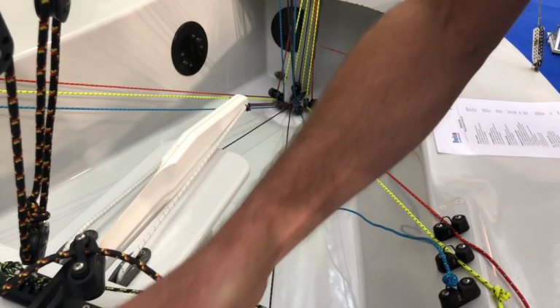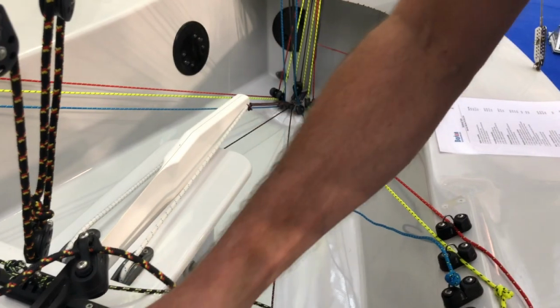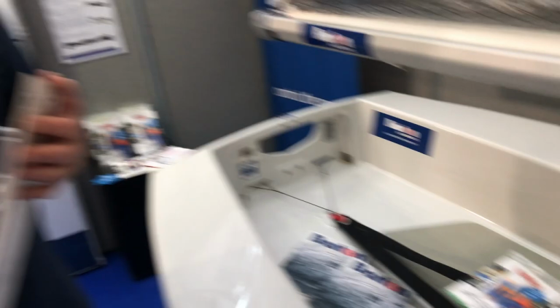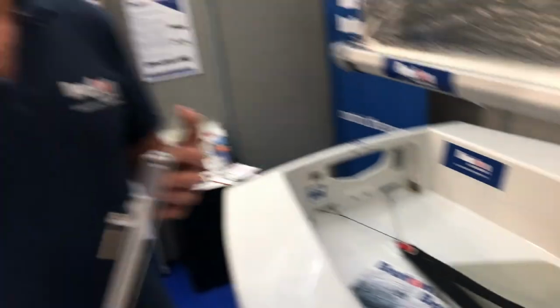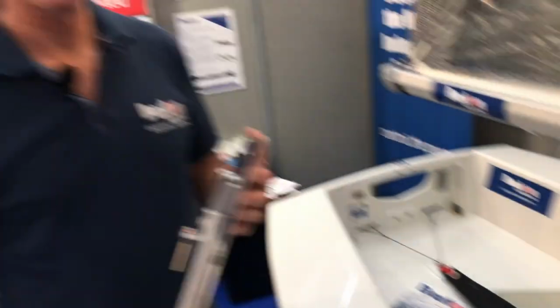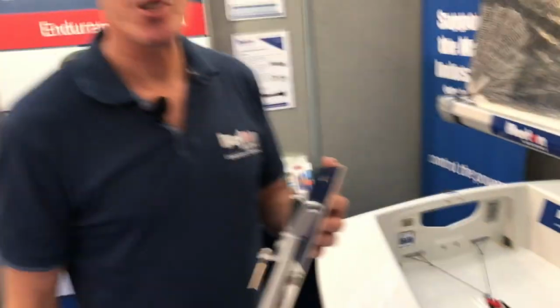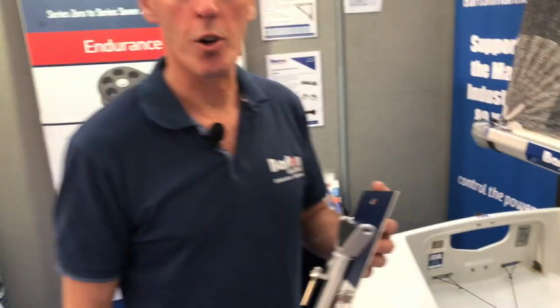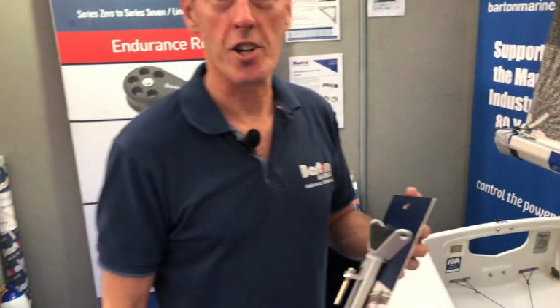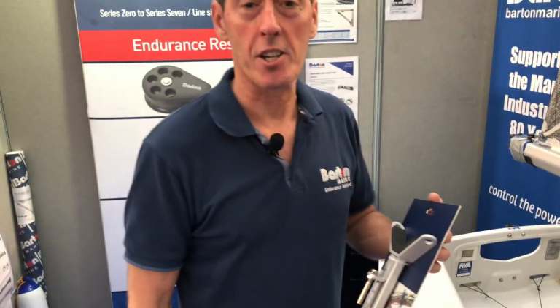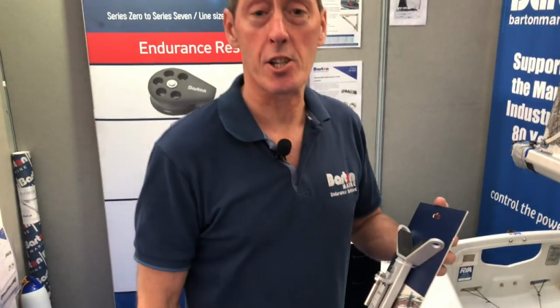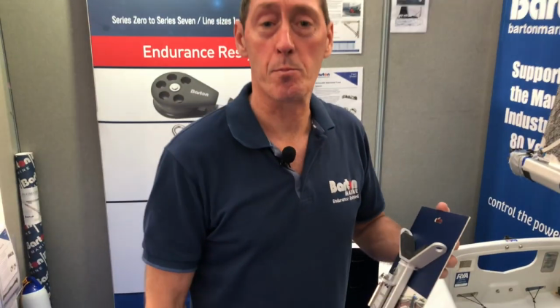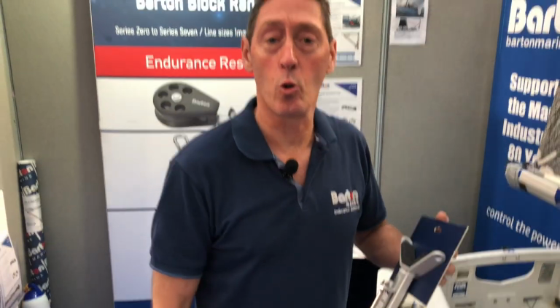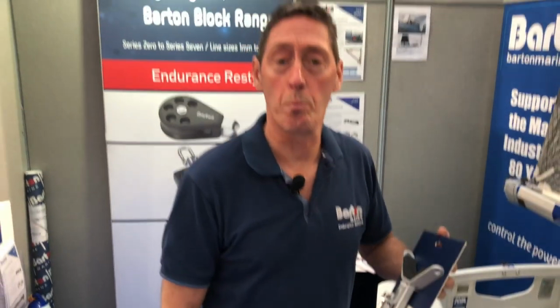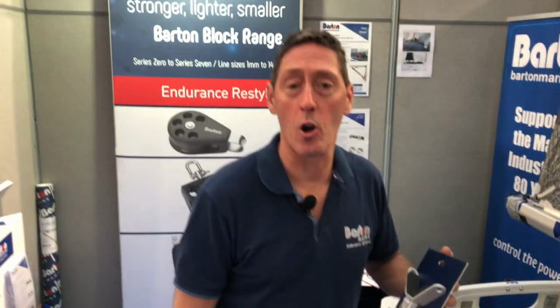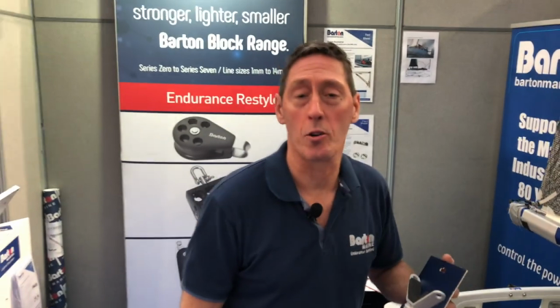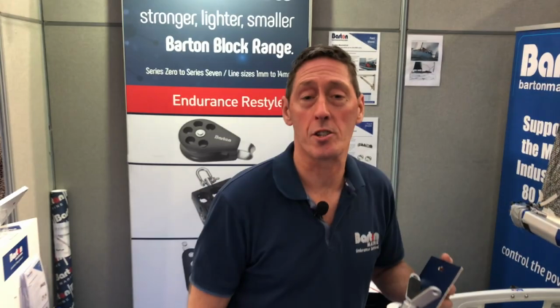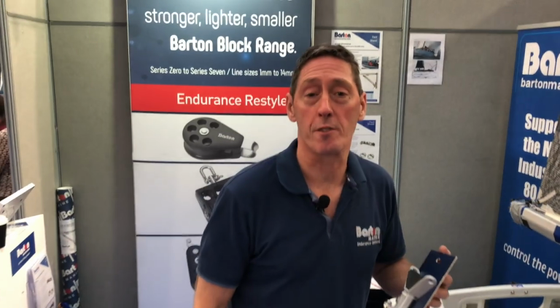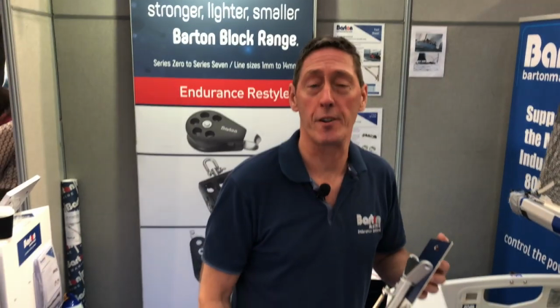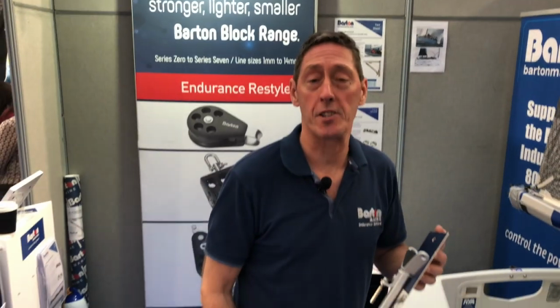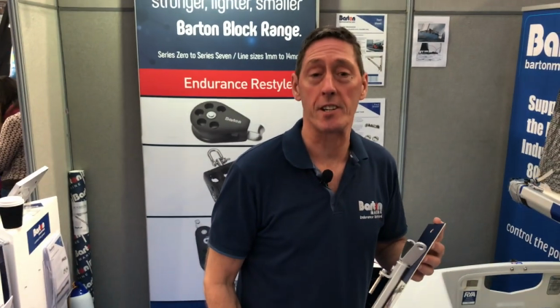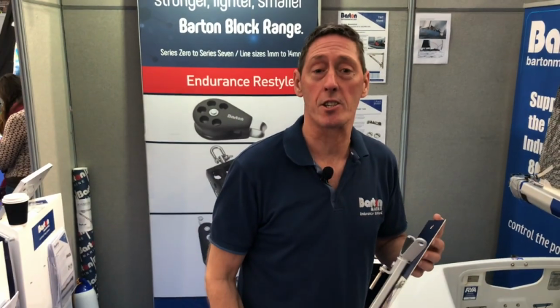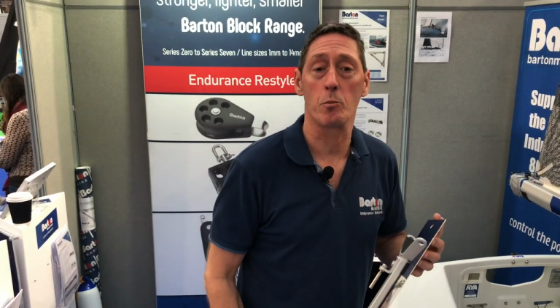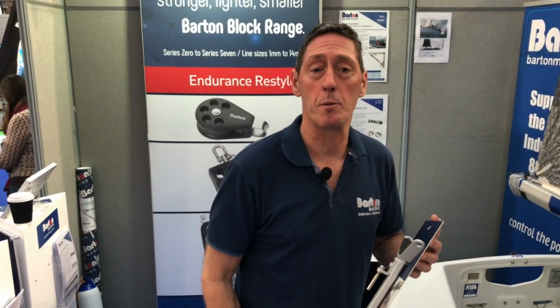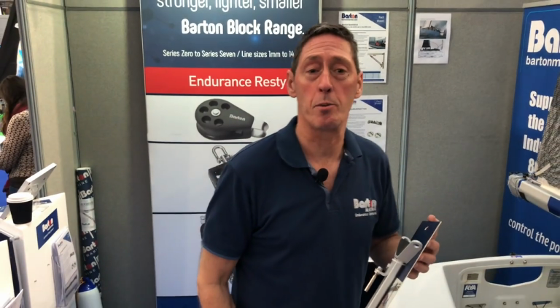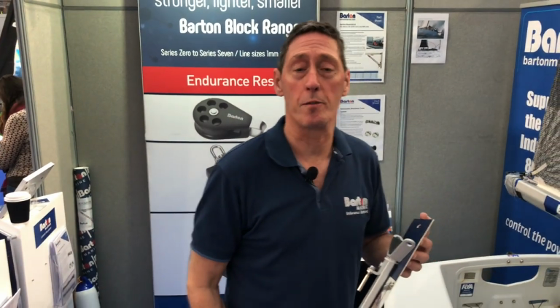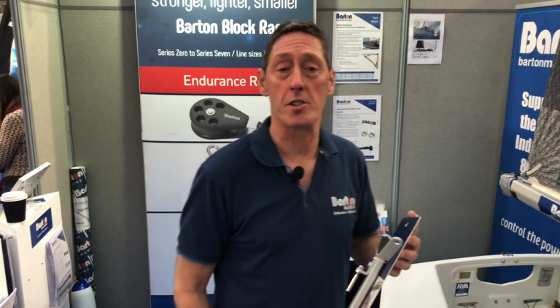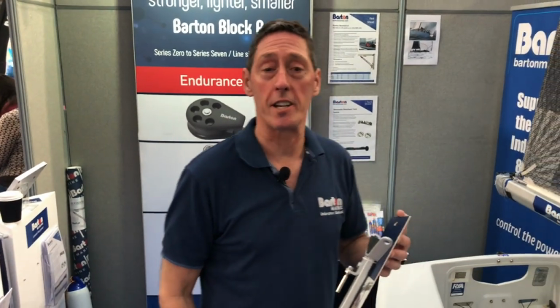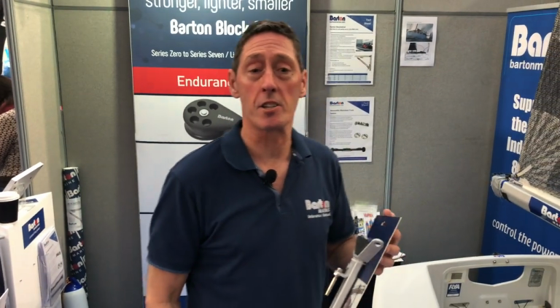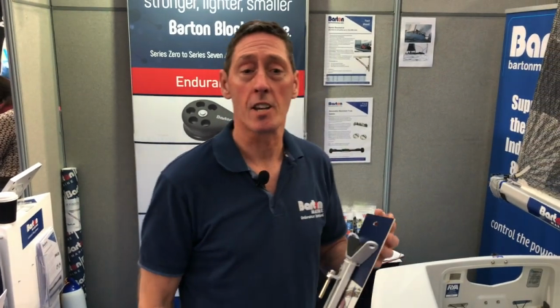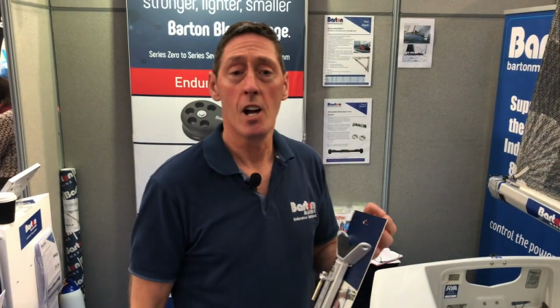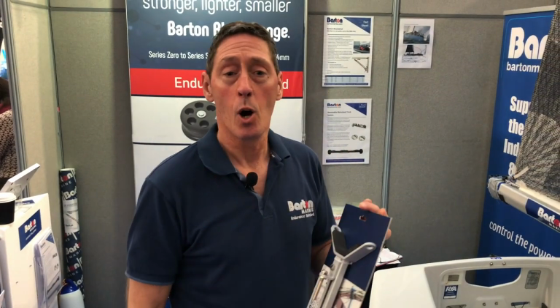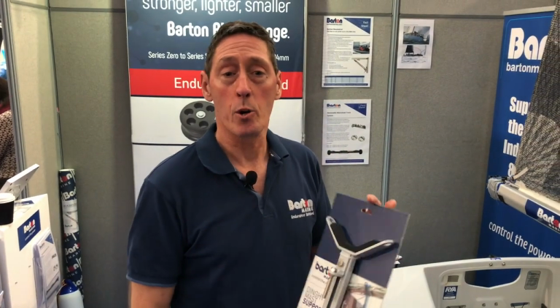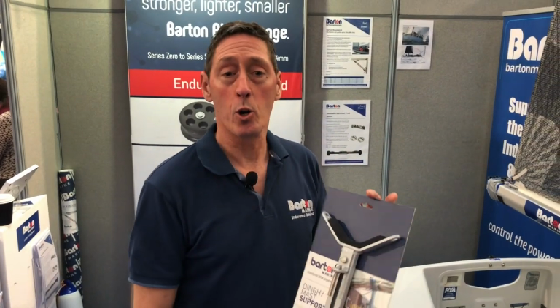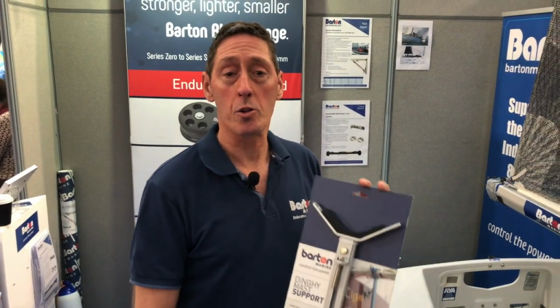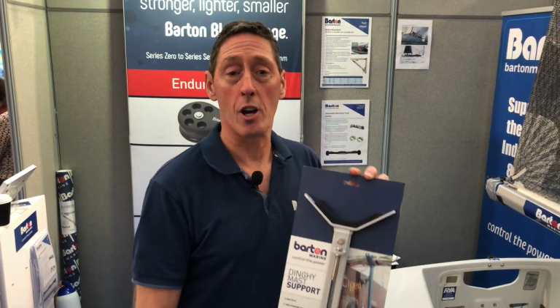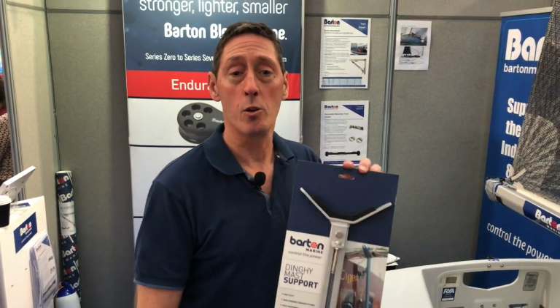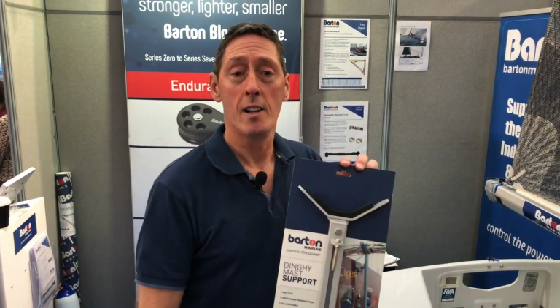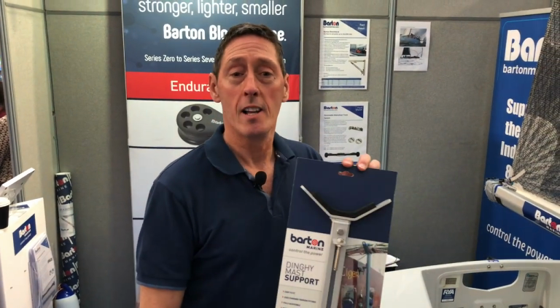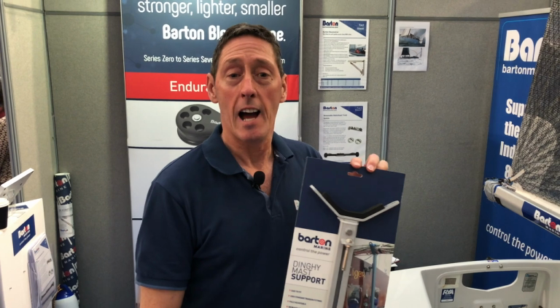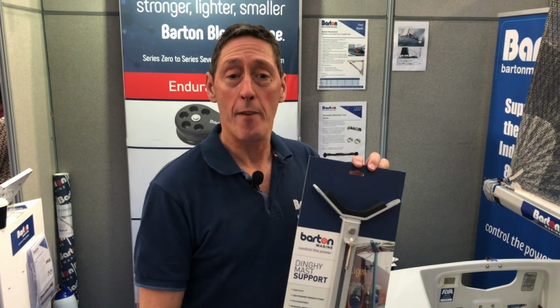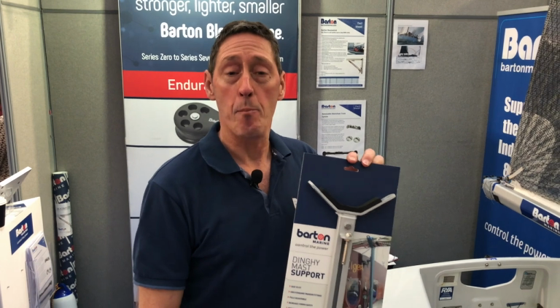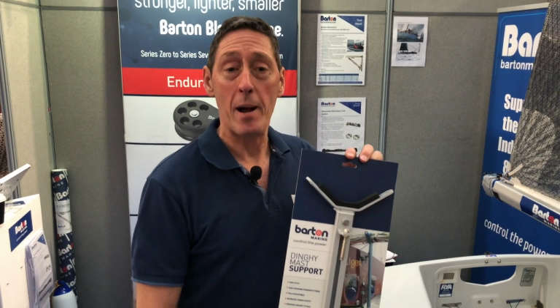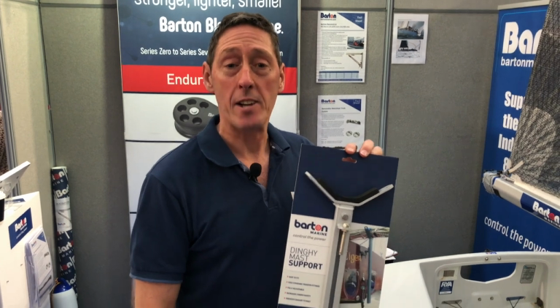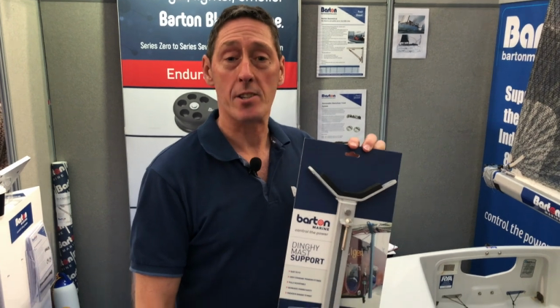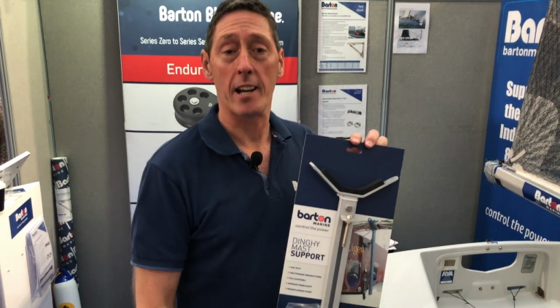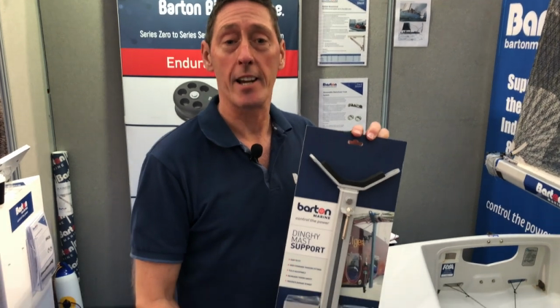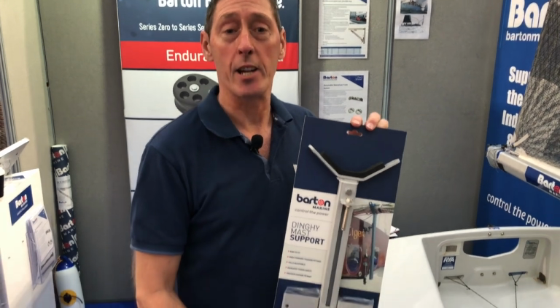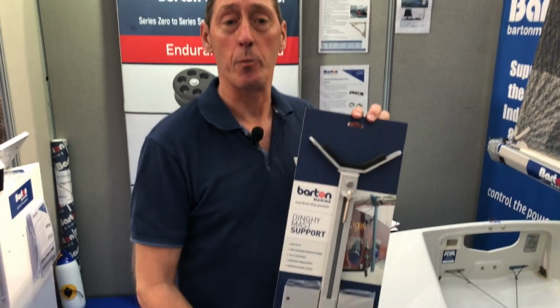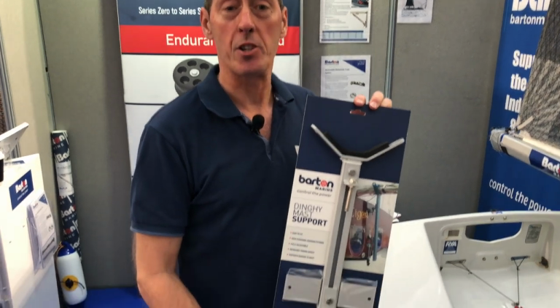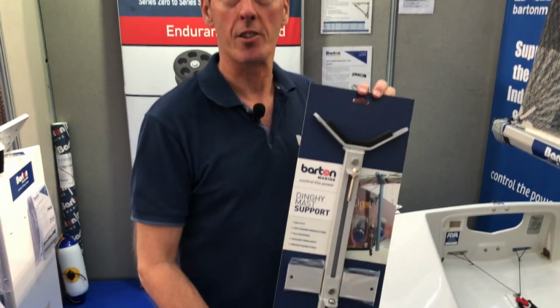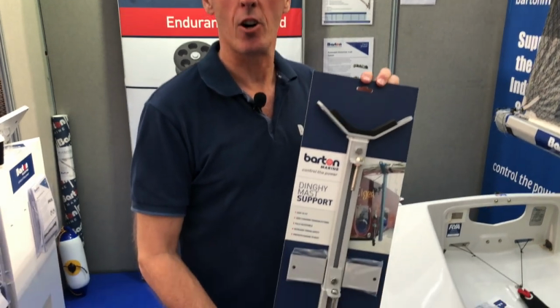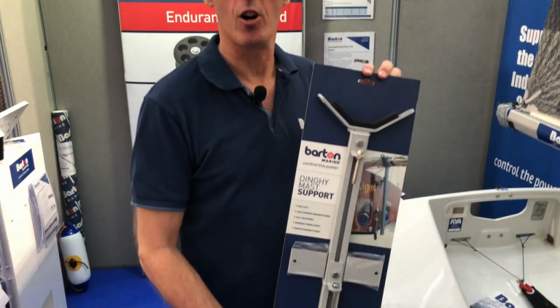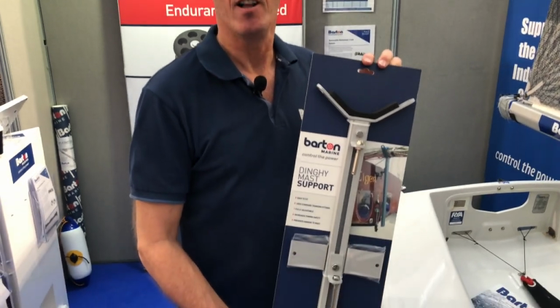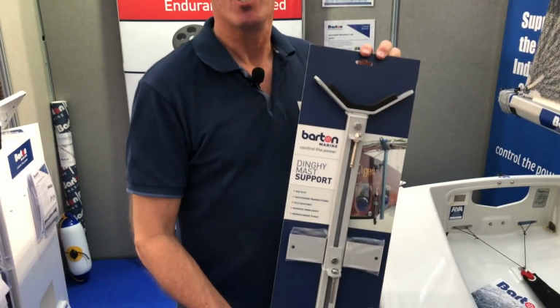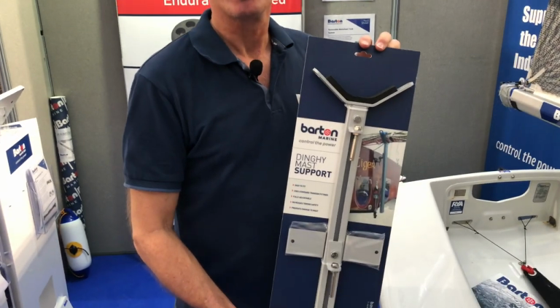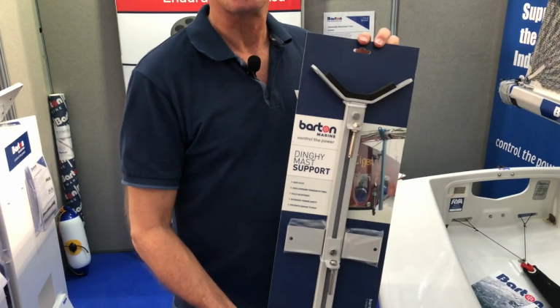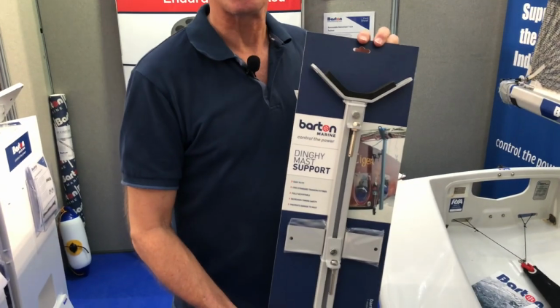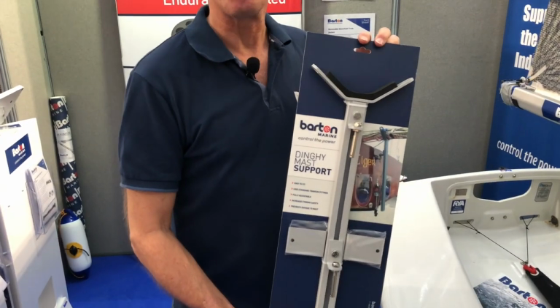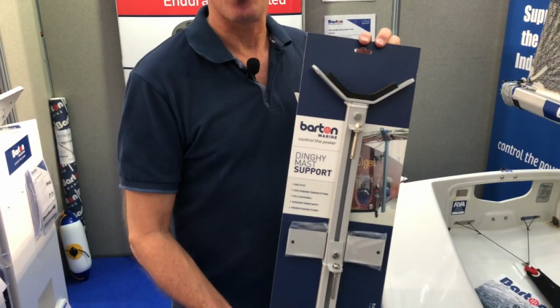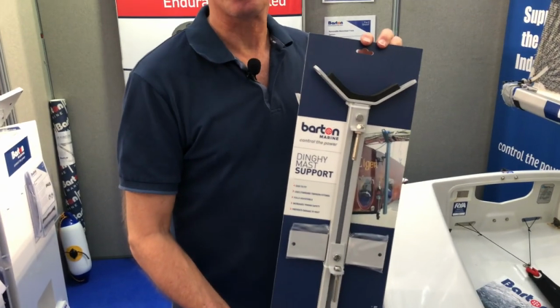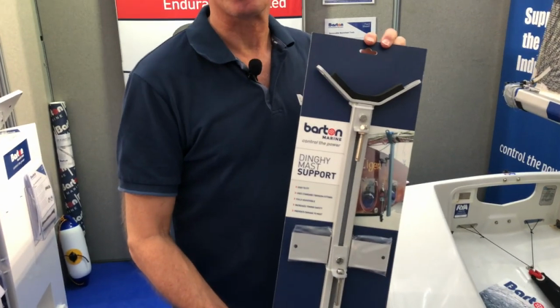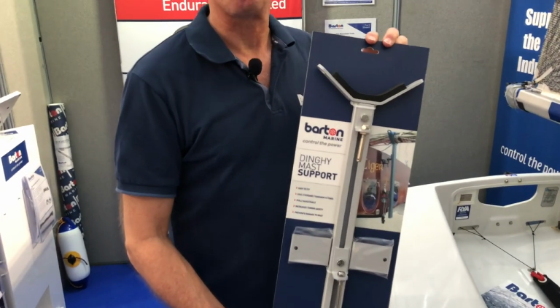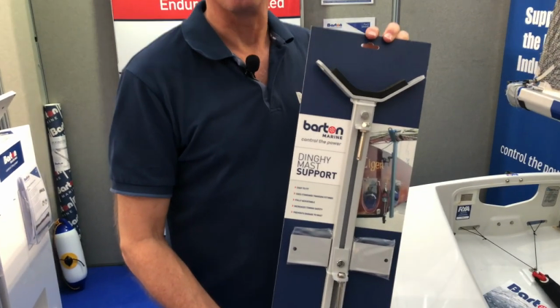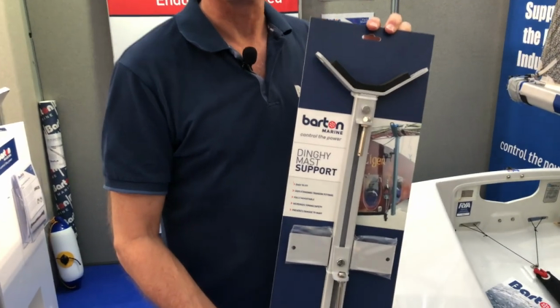But it's not just small blocks and fittings that we put for dinghies — we also have a bestseller here which is our dinghy mast support.